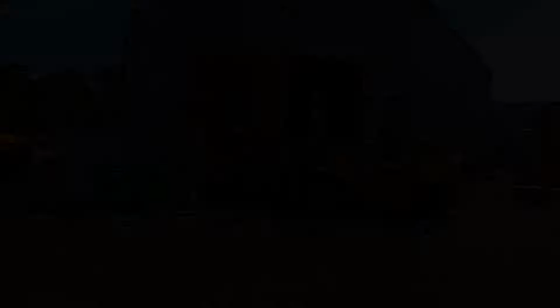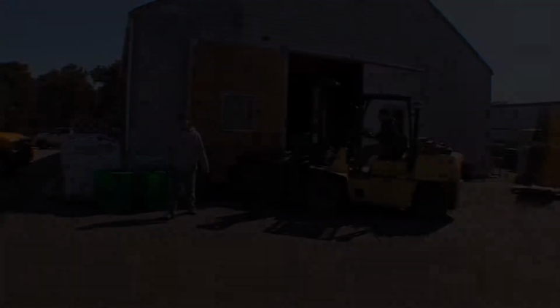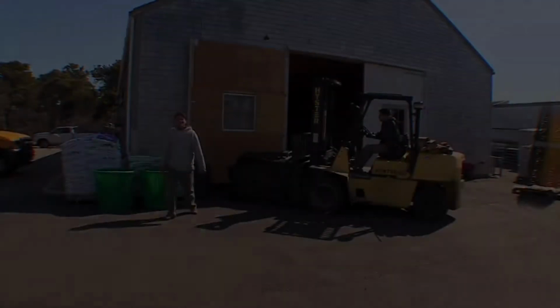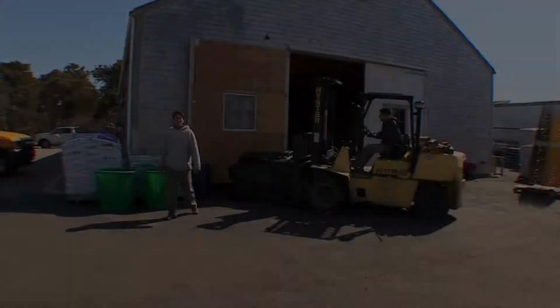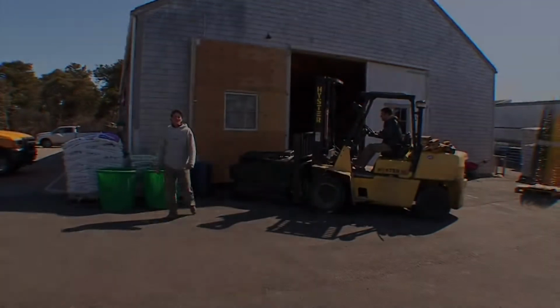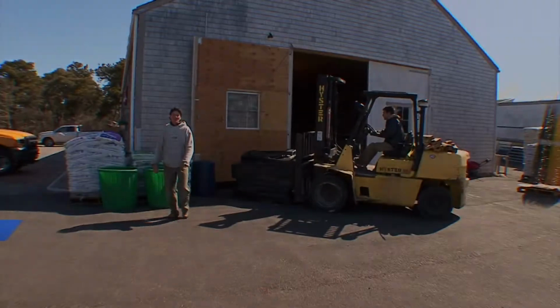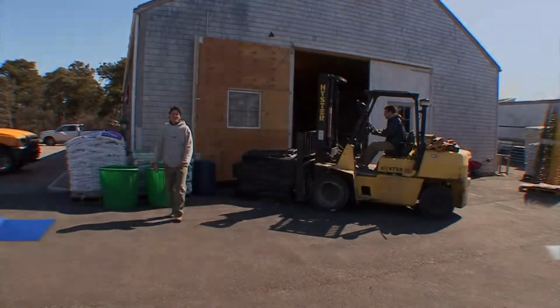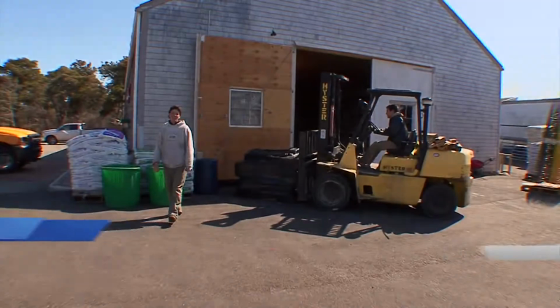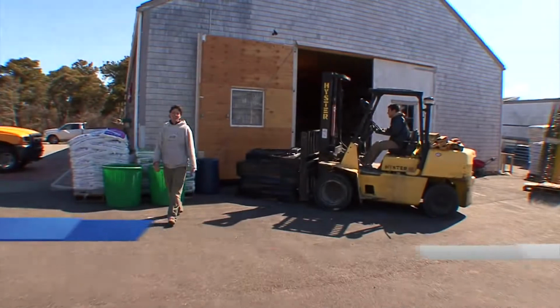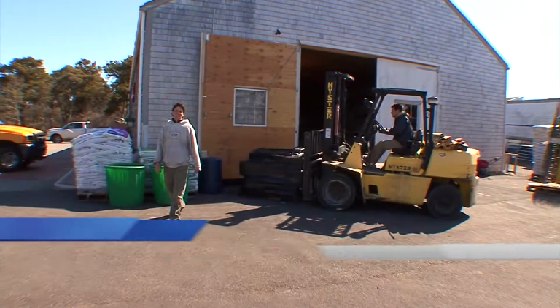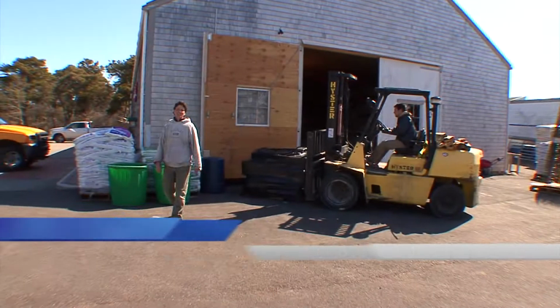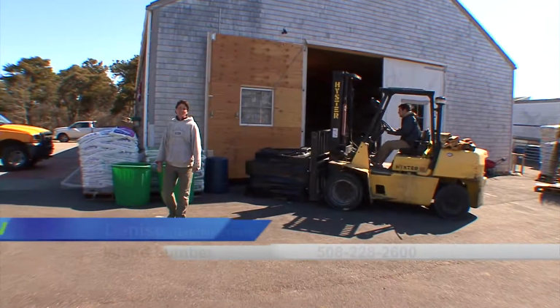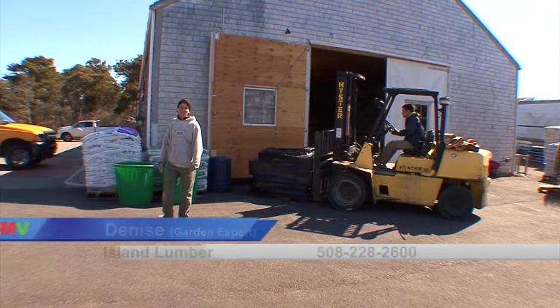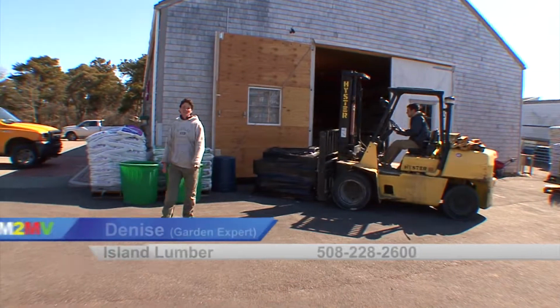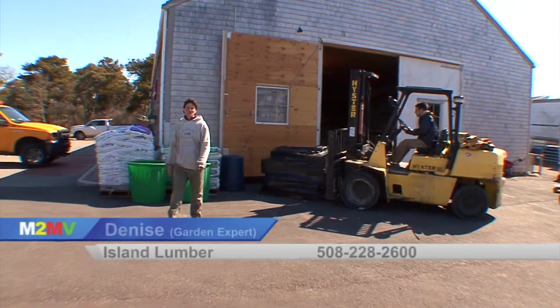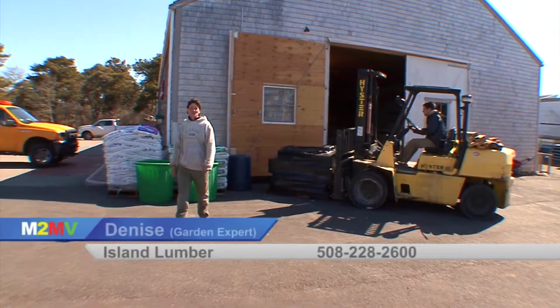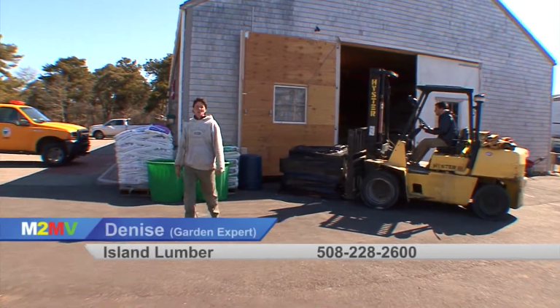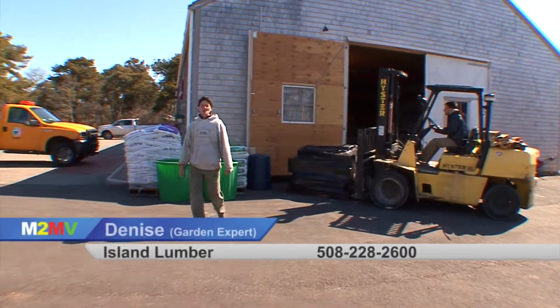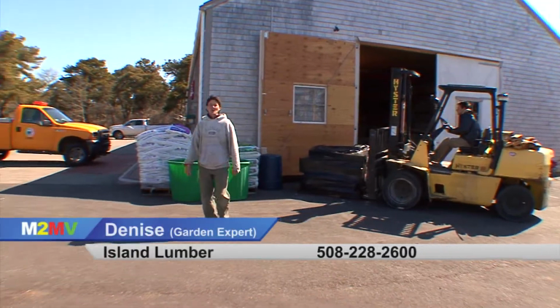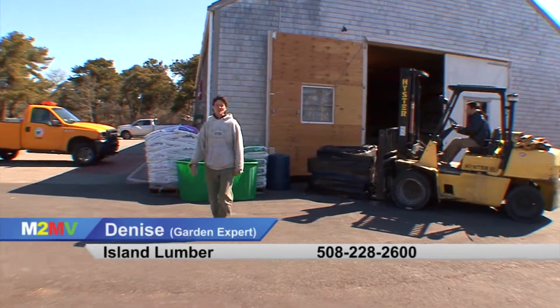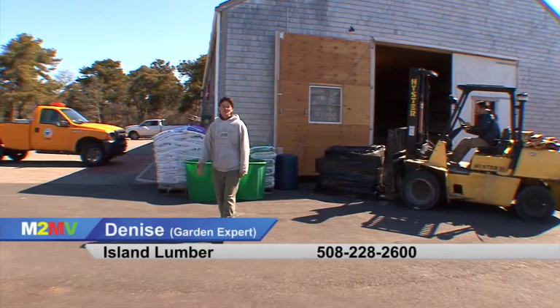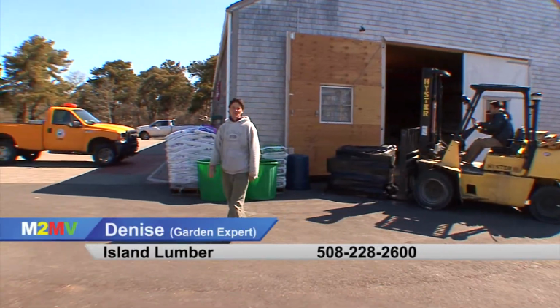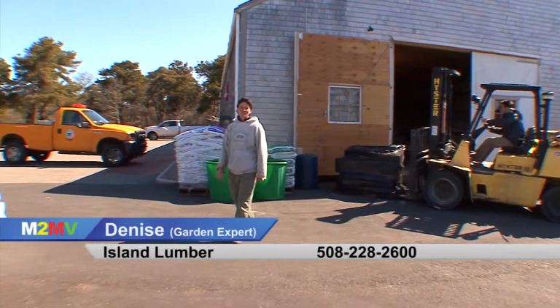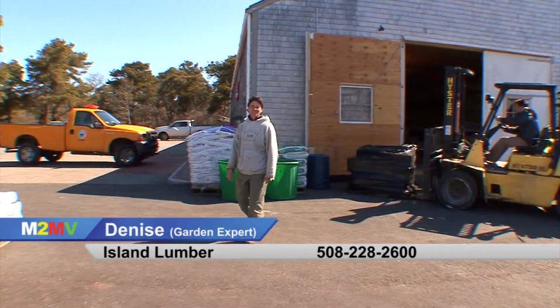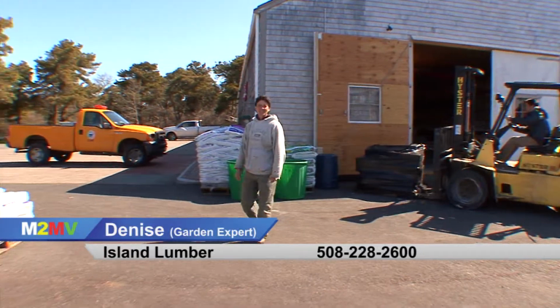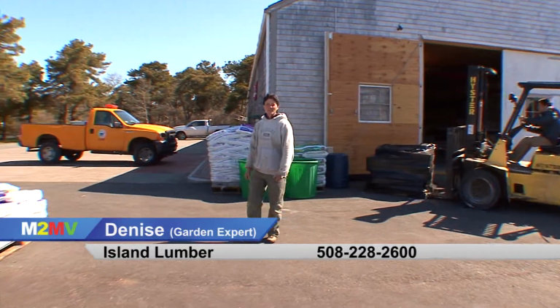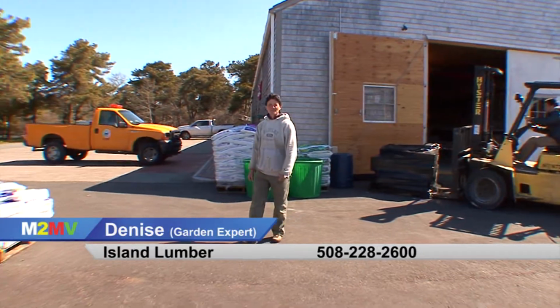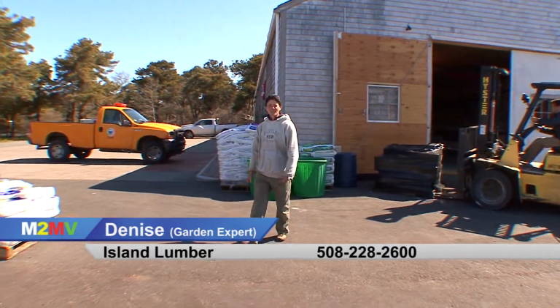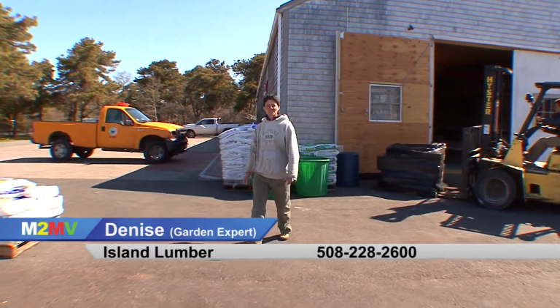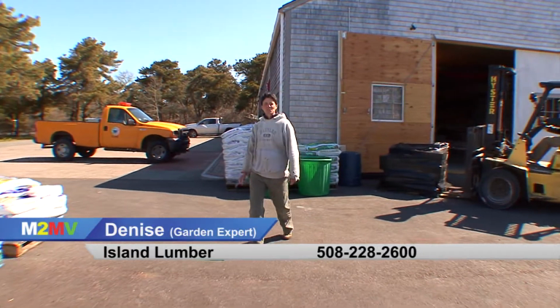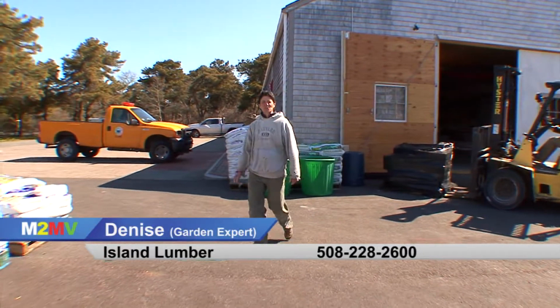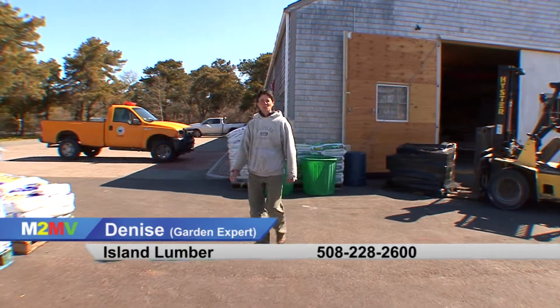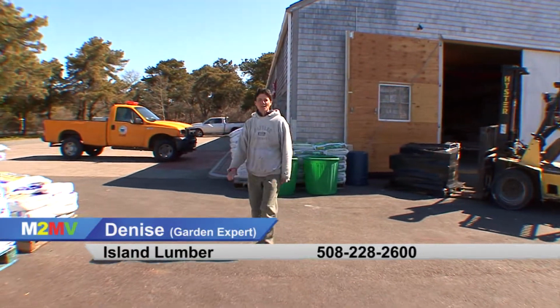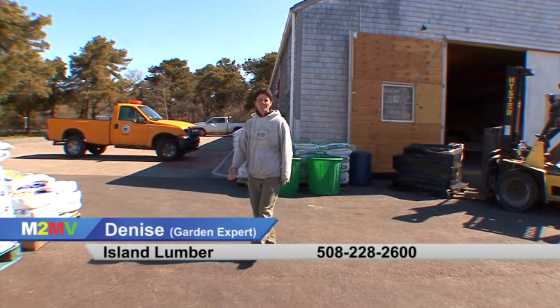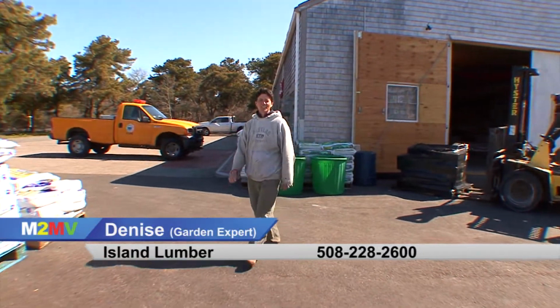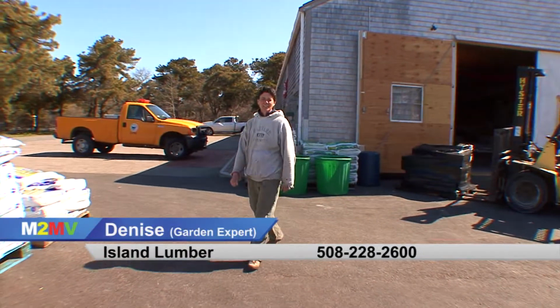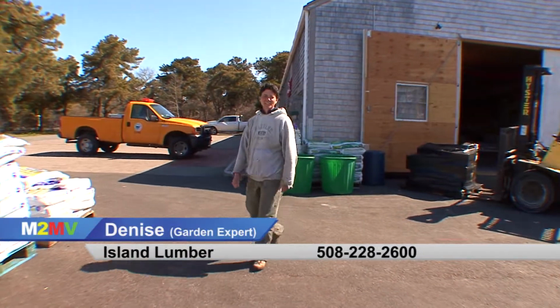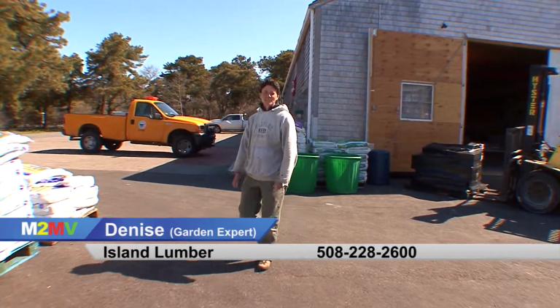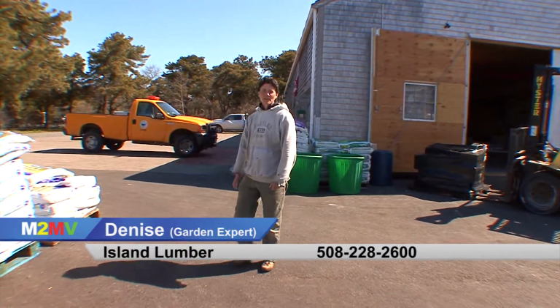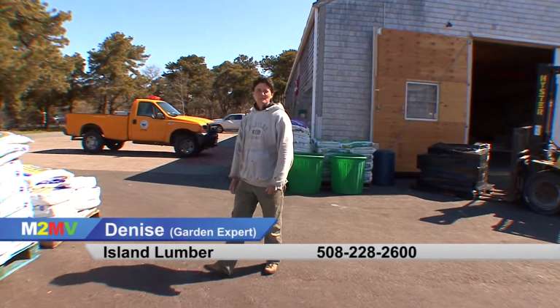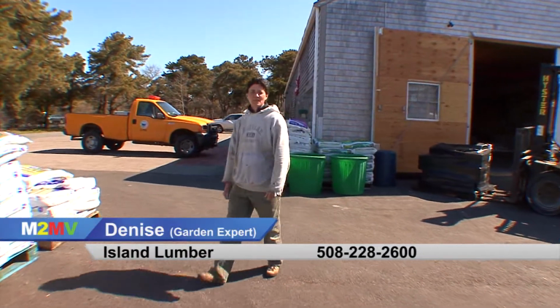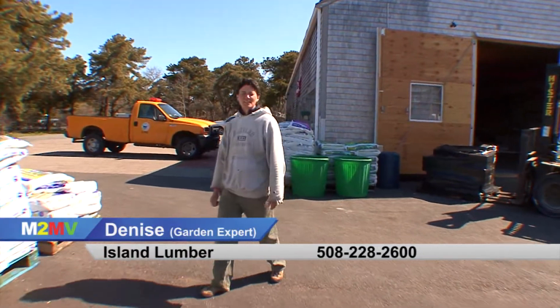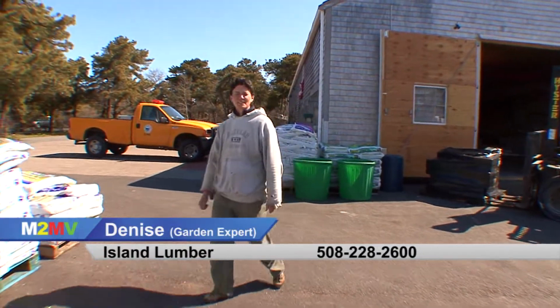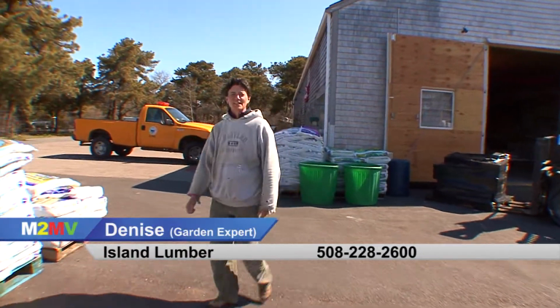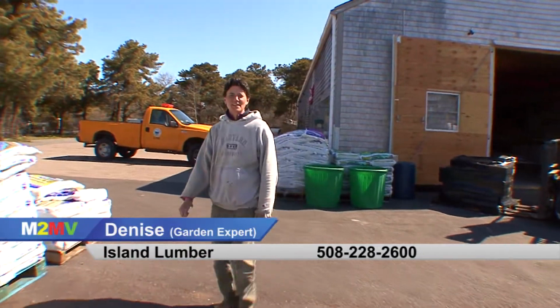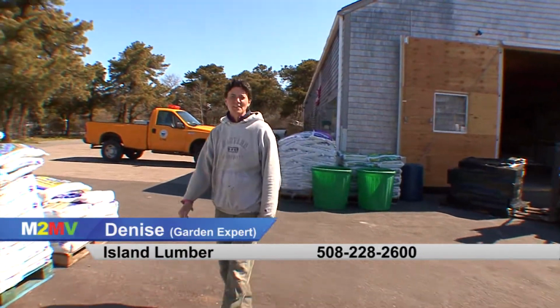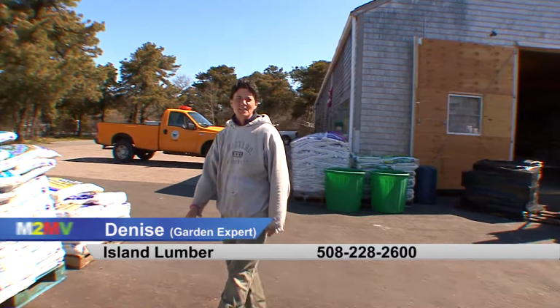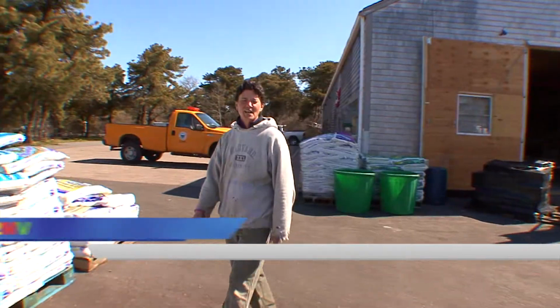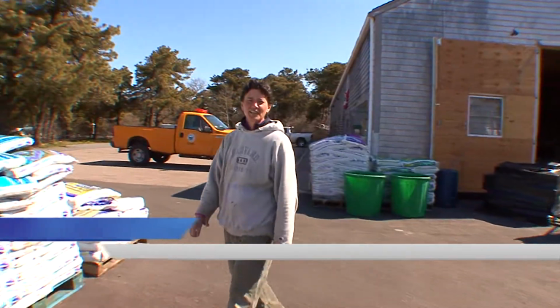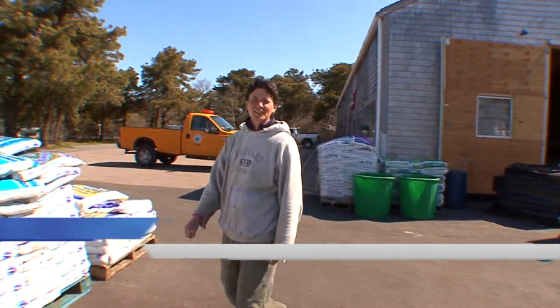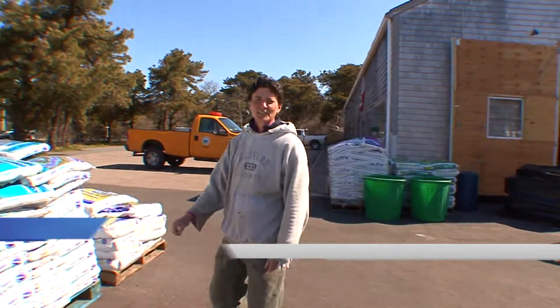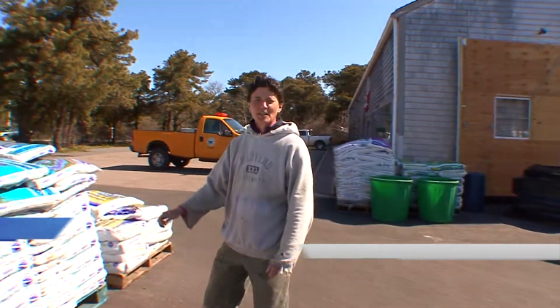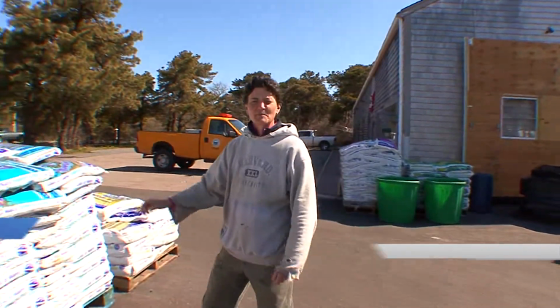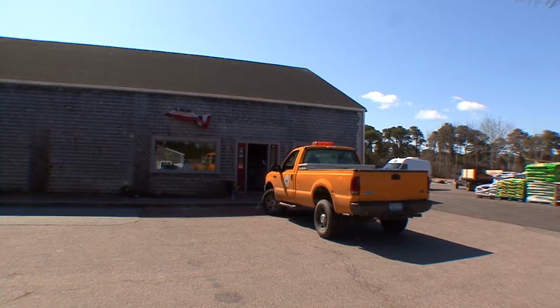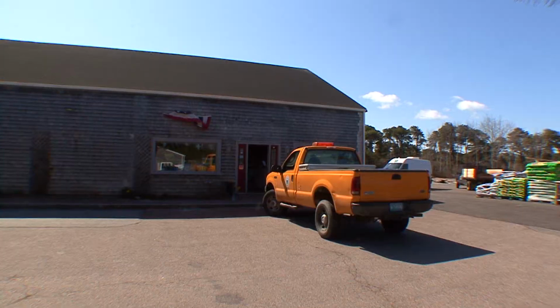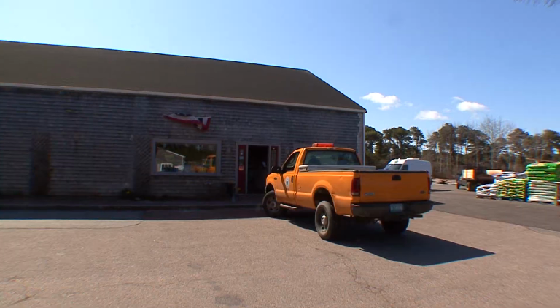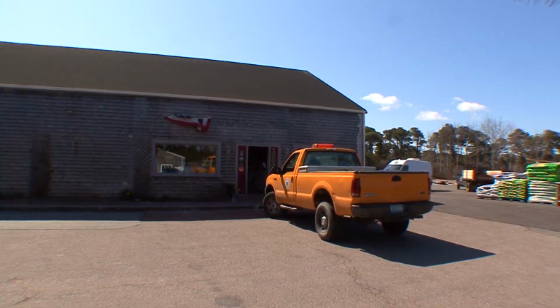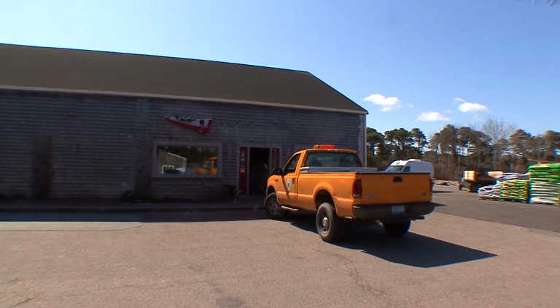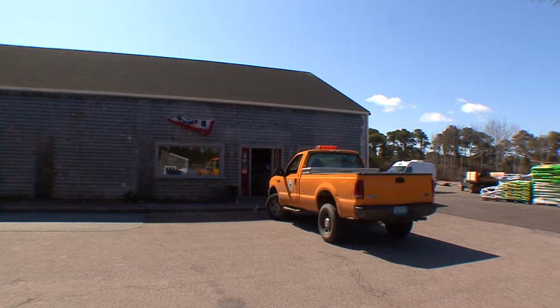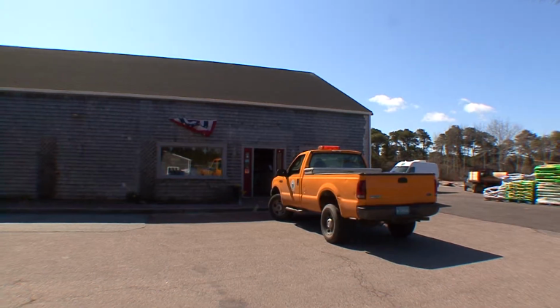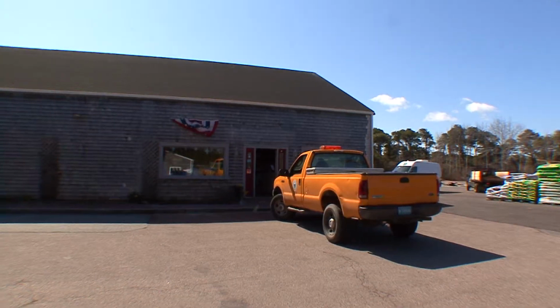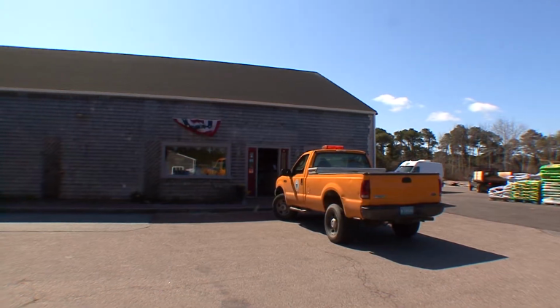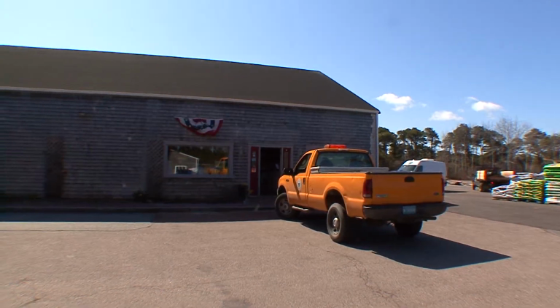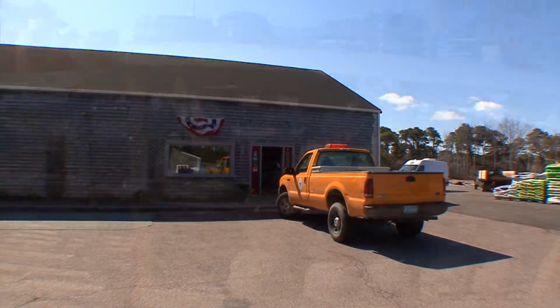It's spring on Nantucket and there's no better place to come and get your lawn and landscape needs than here at Island Lumber's Lawn and Garden Center.